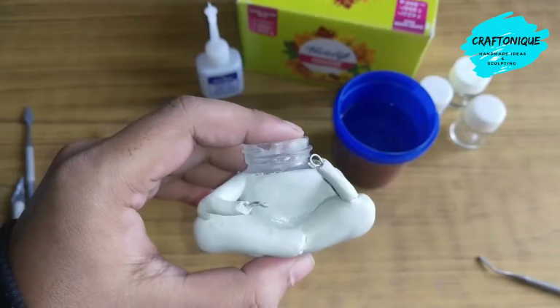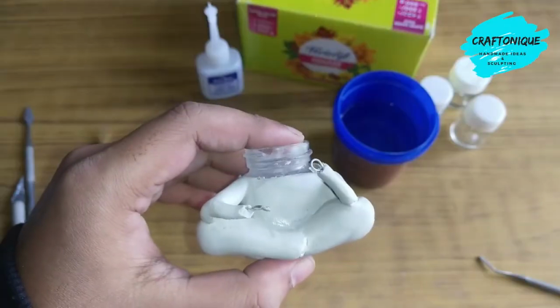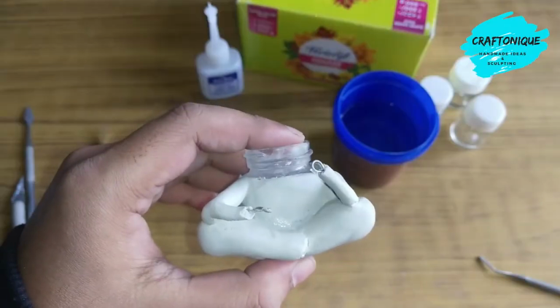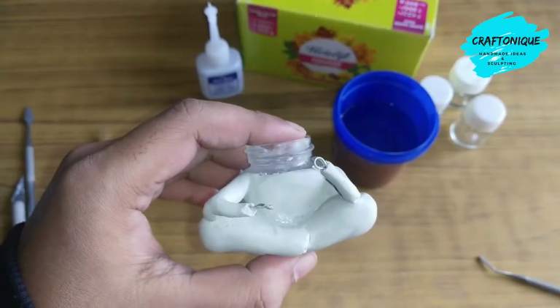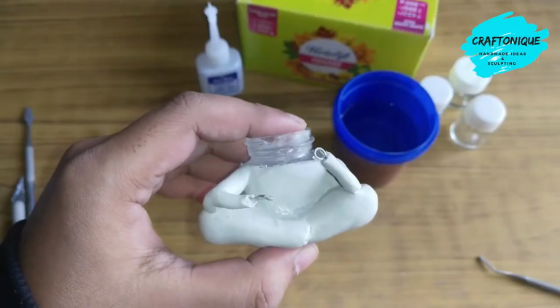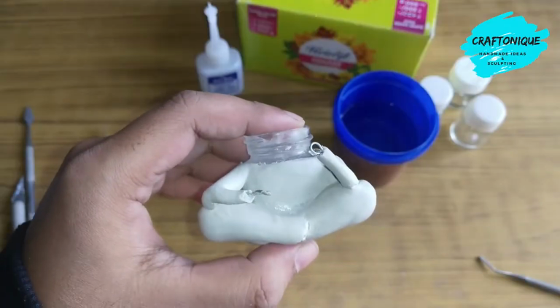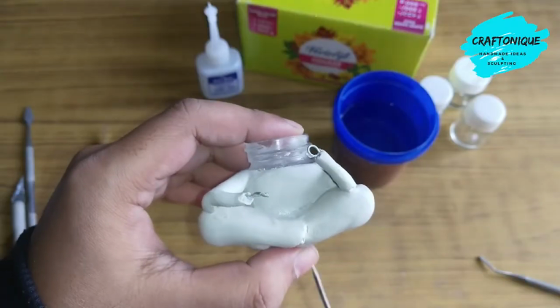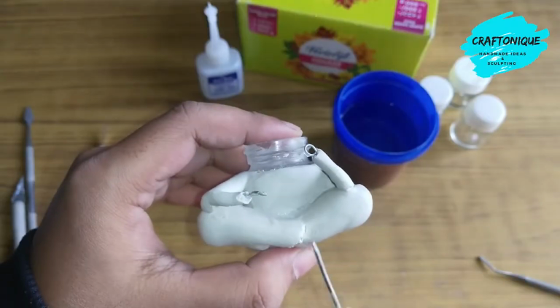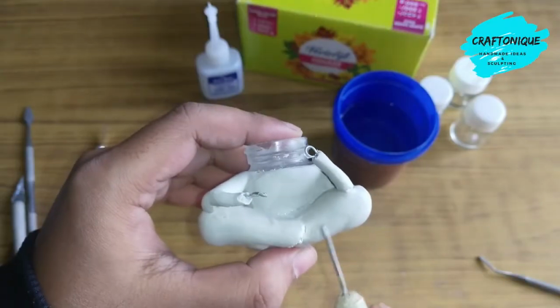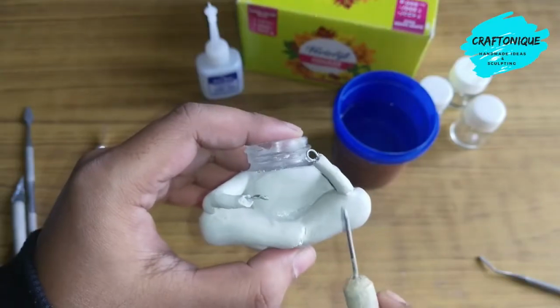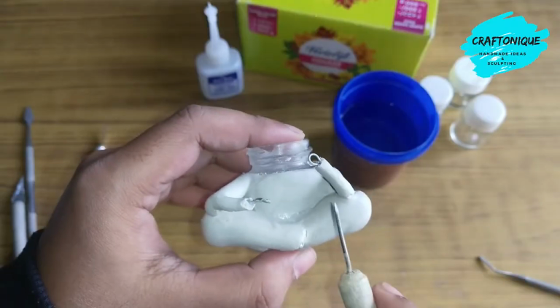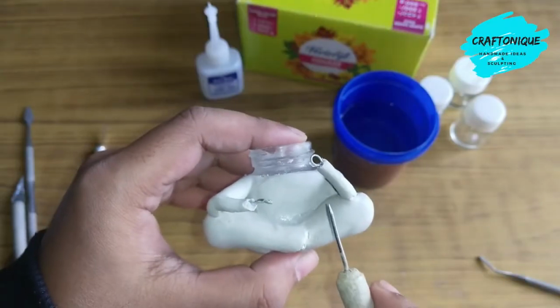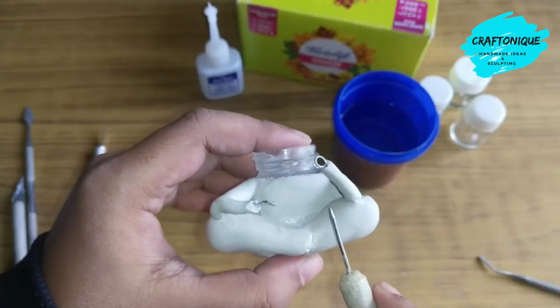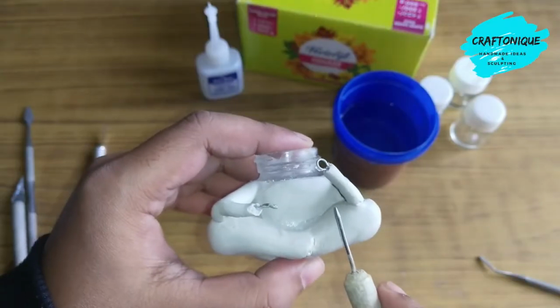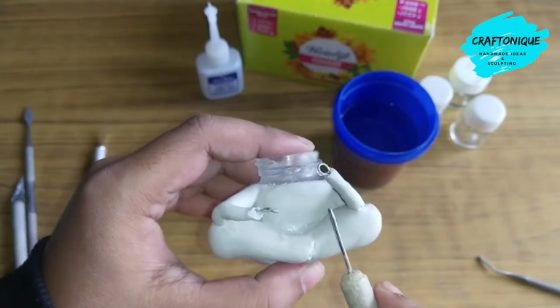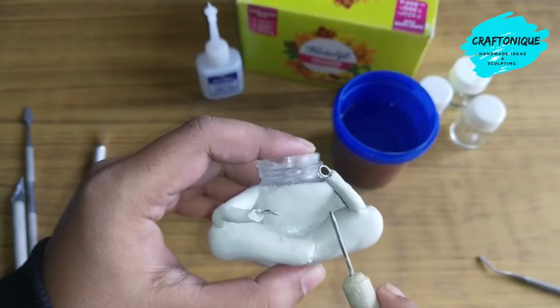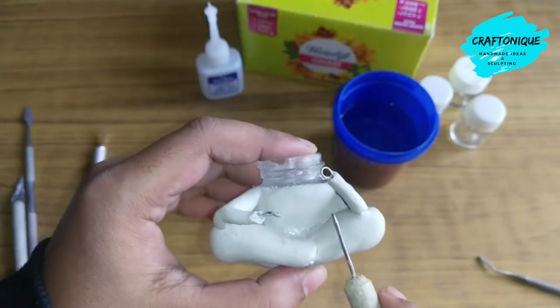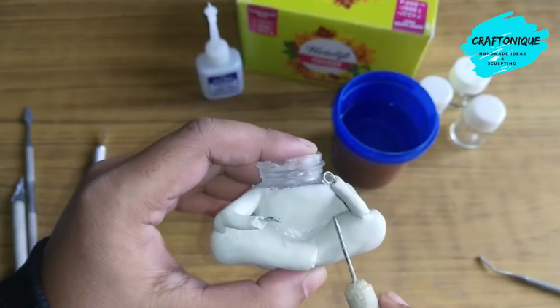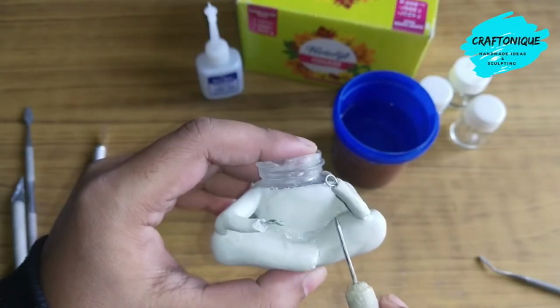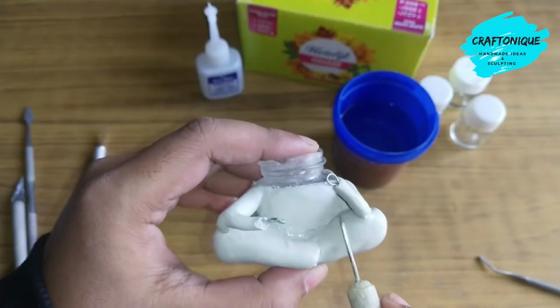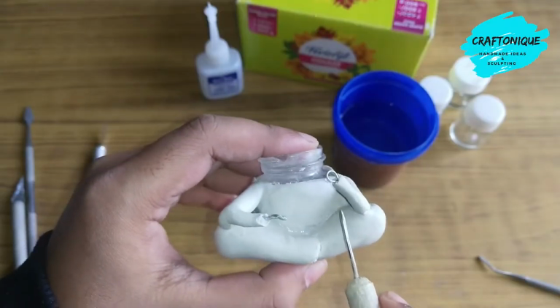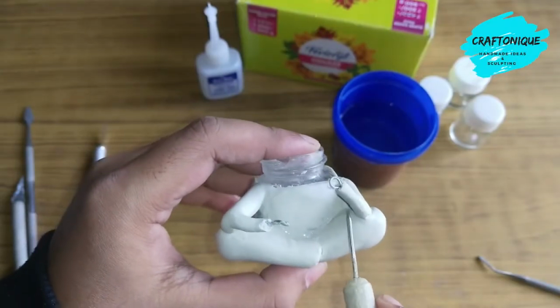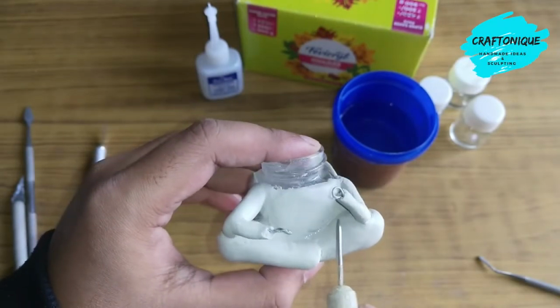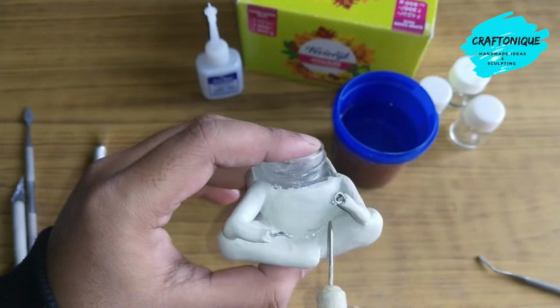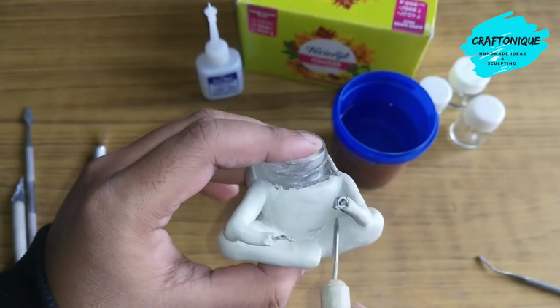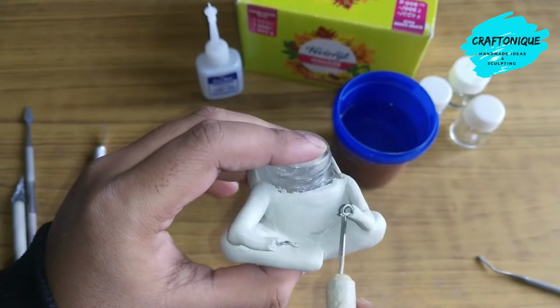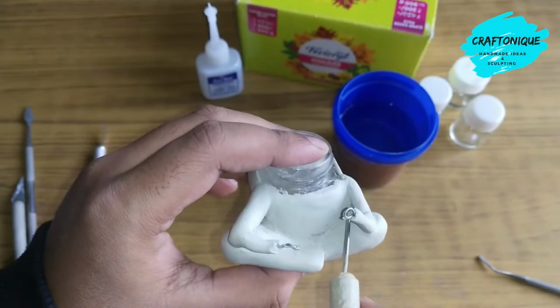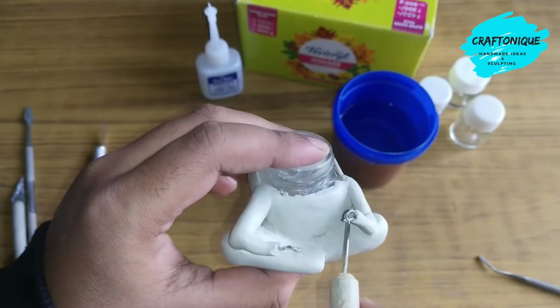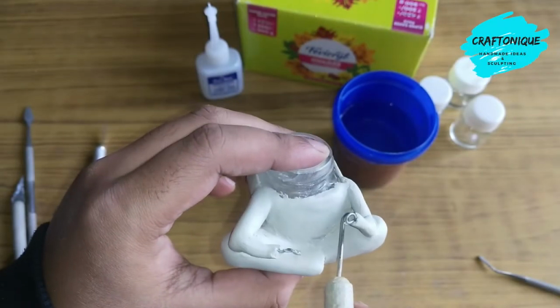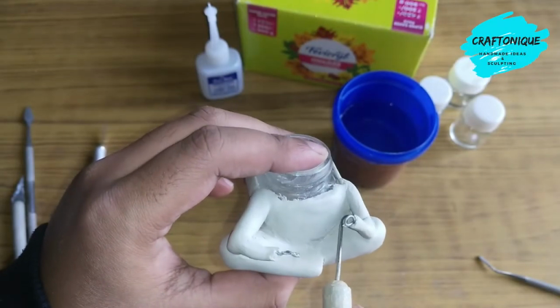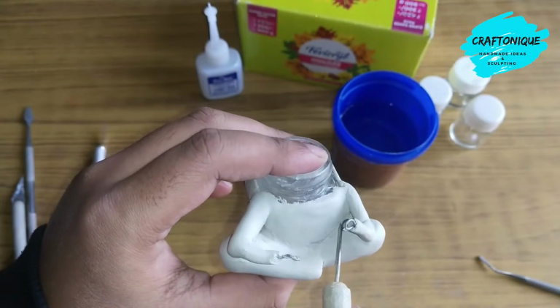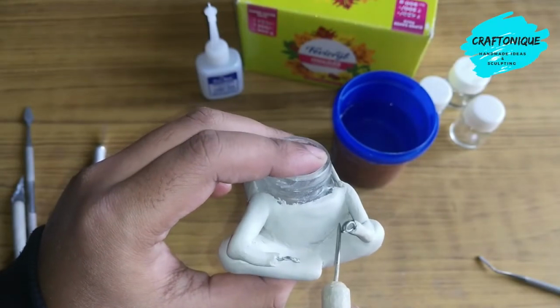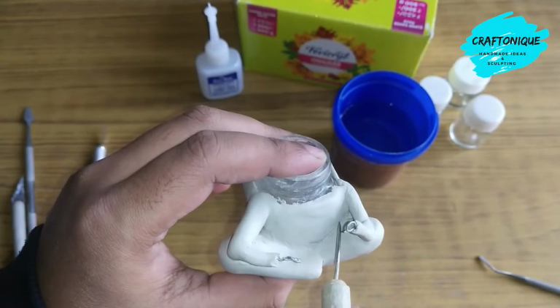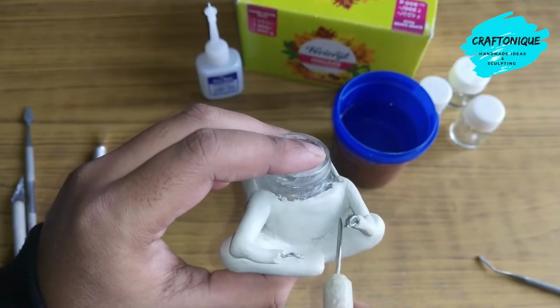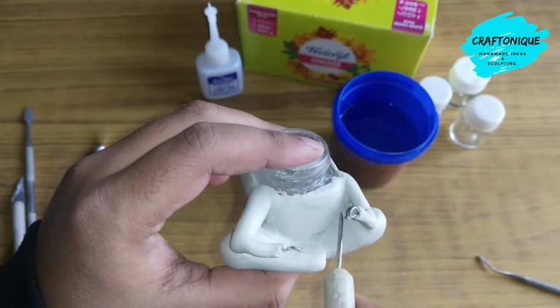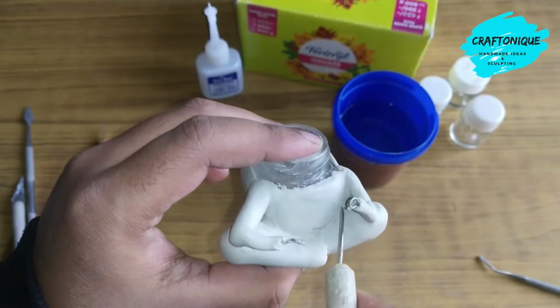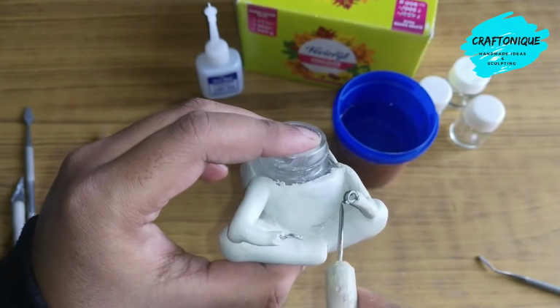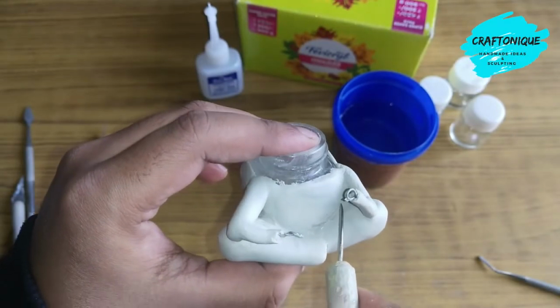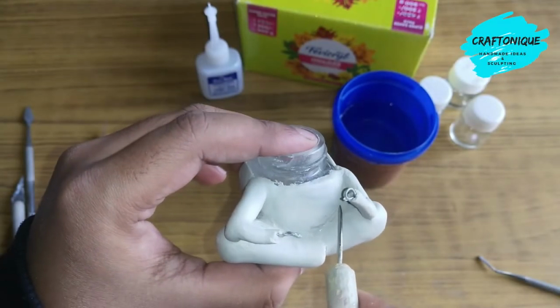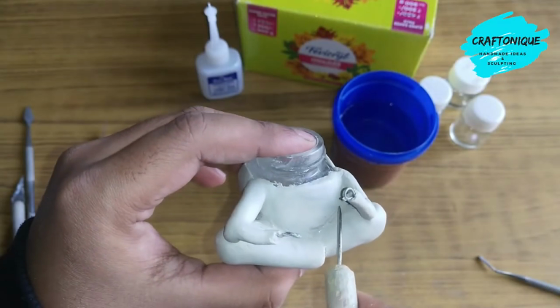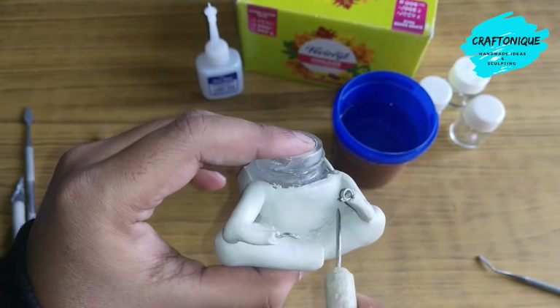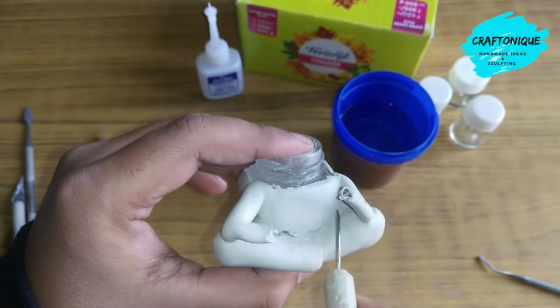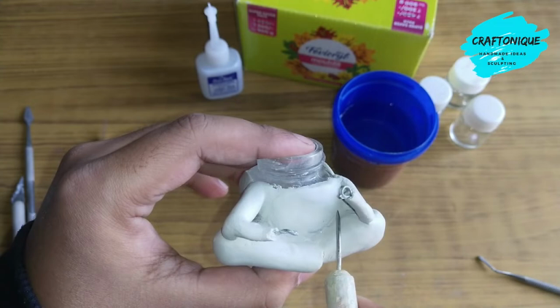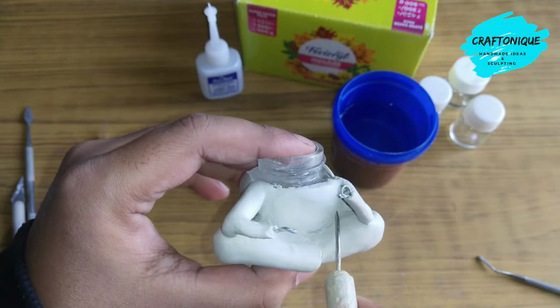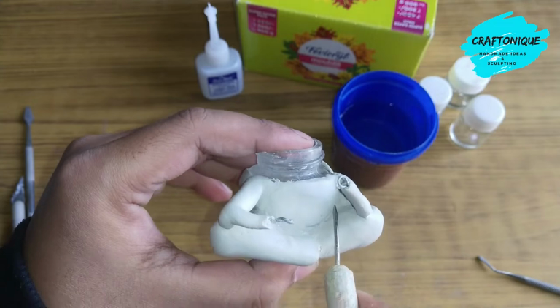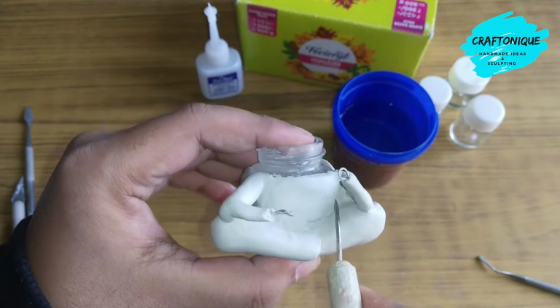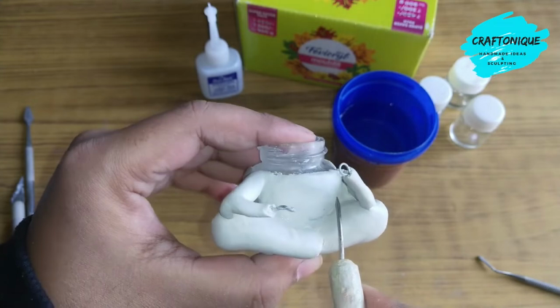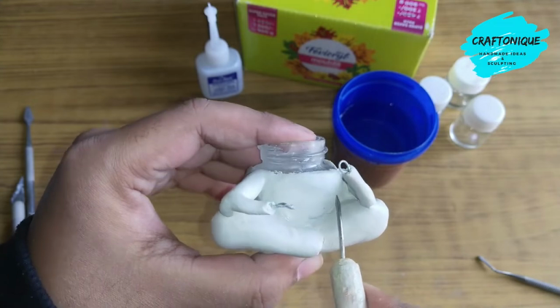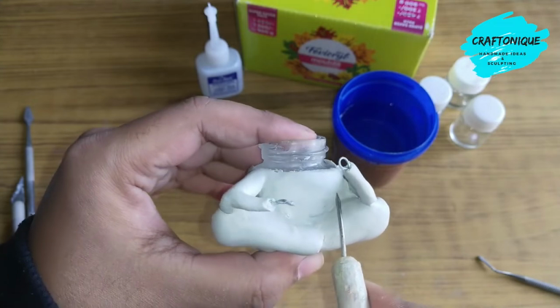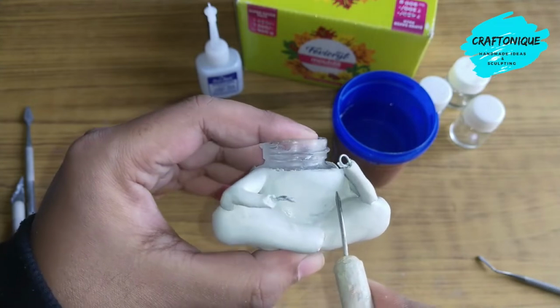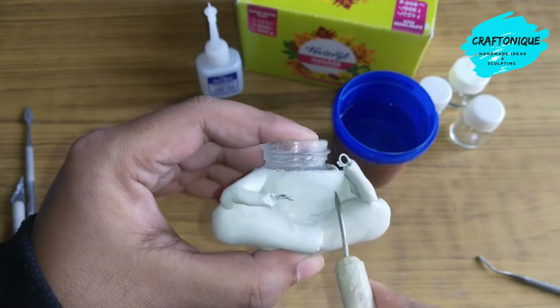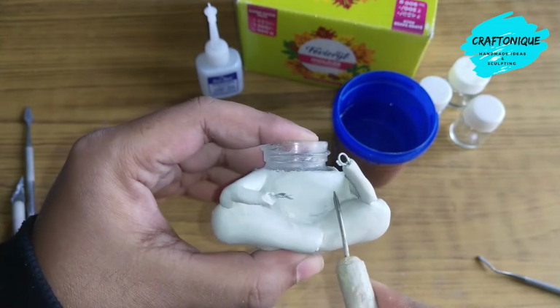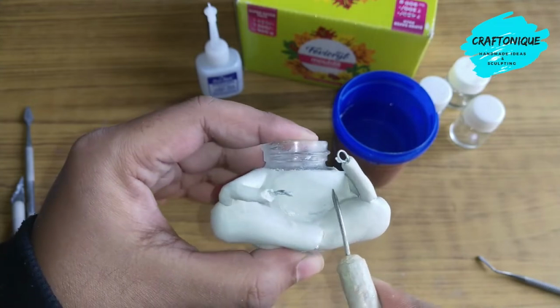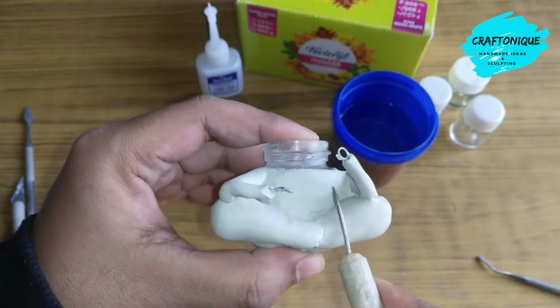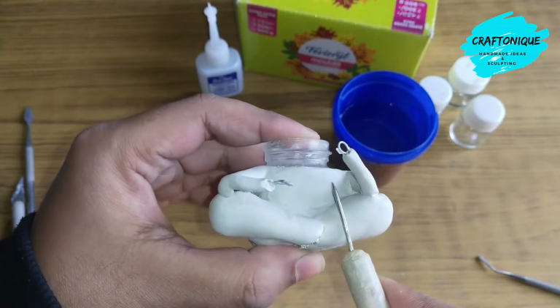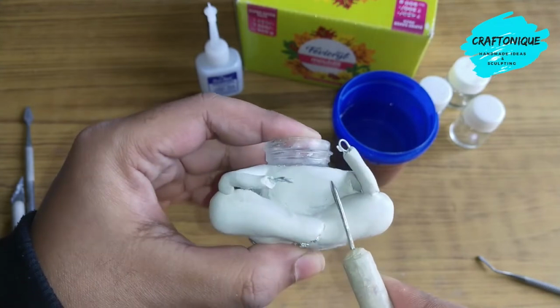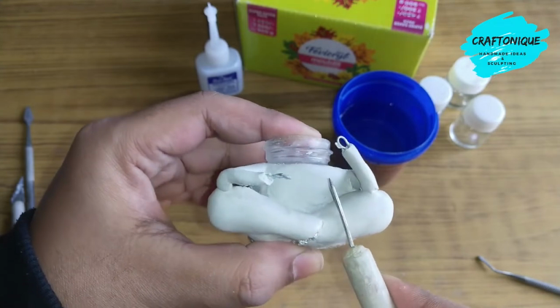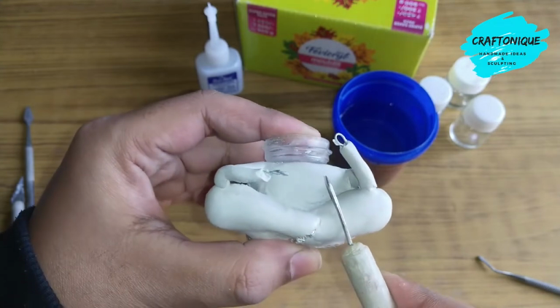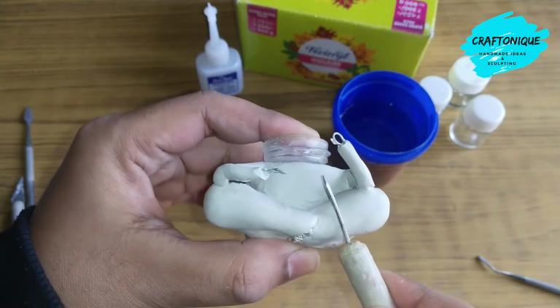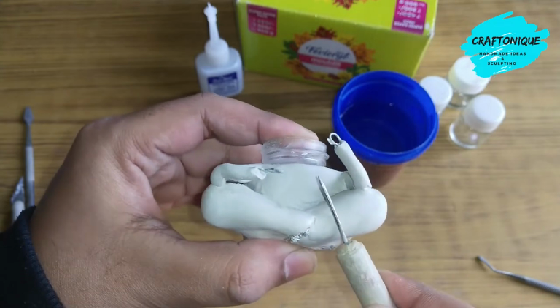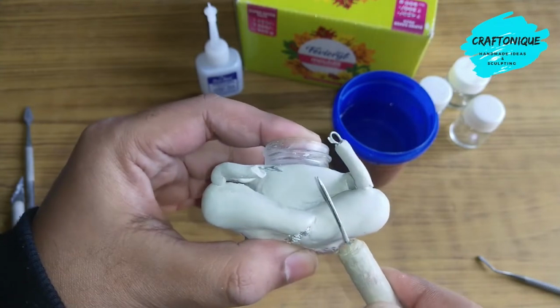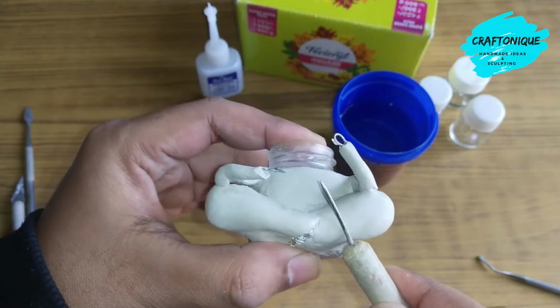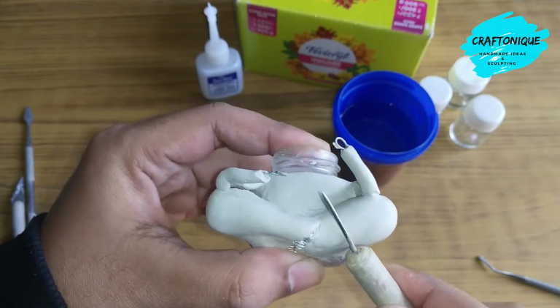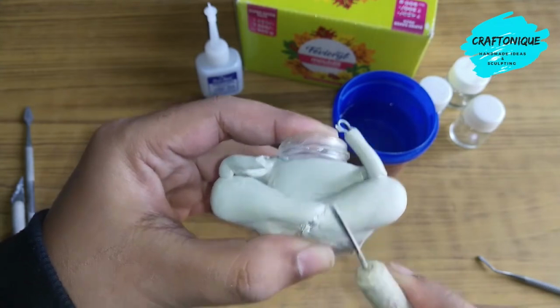Now we will mark and make the drapes on the dhoti.